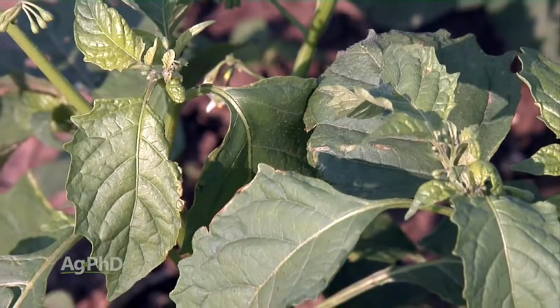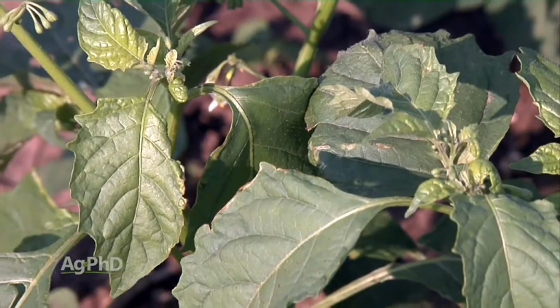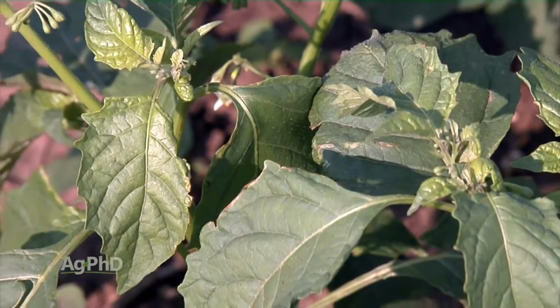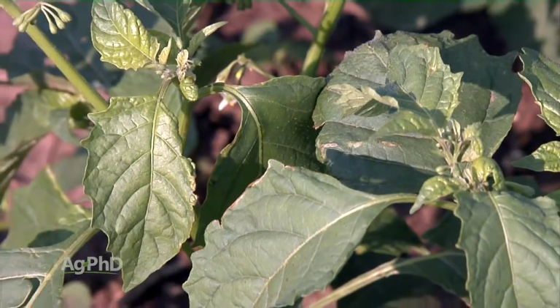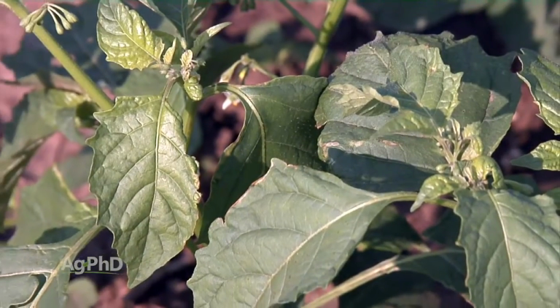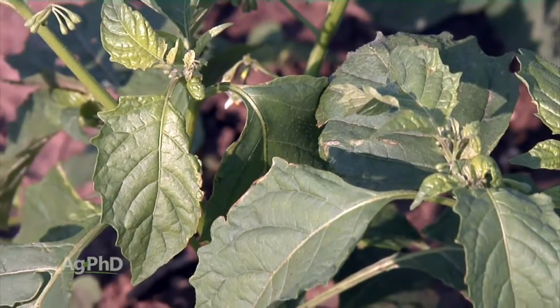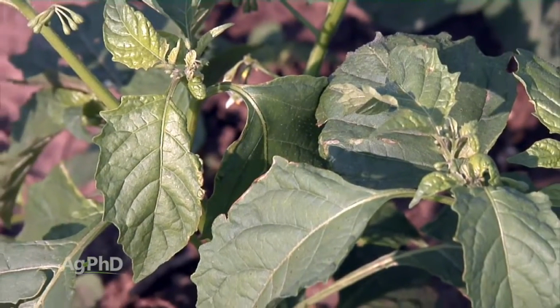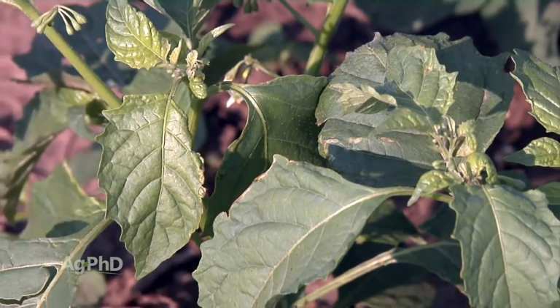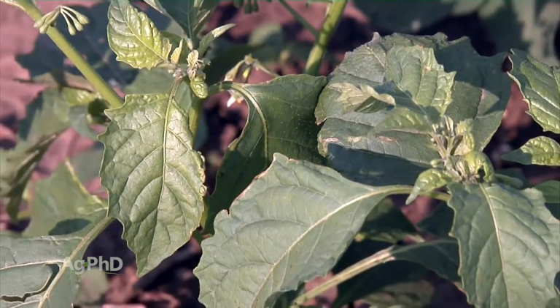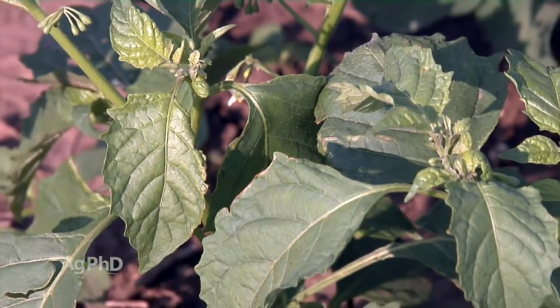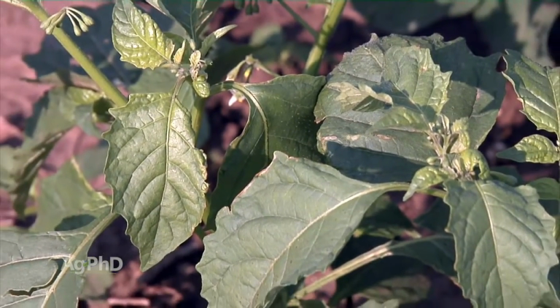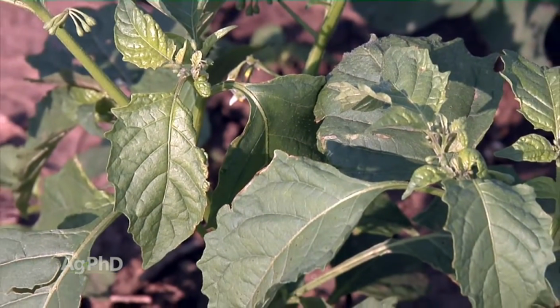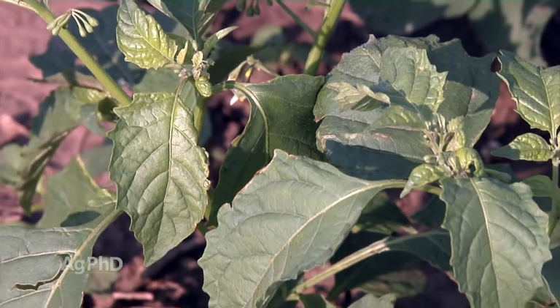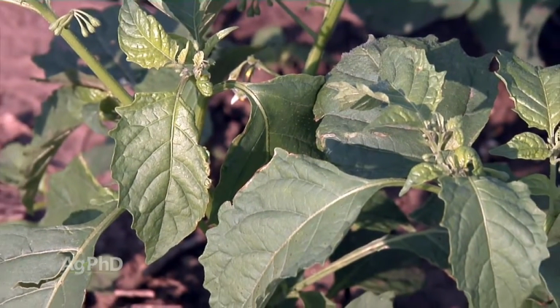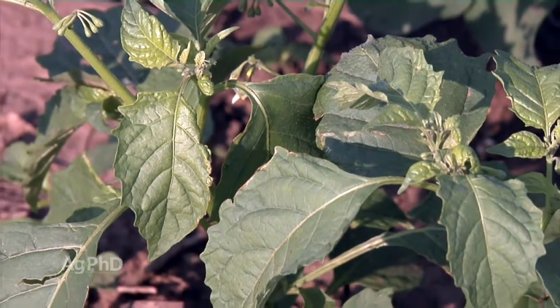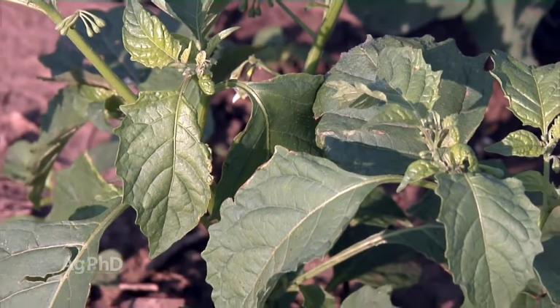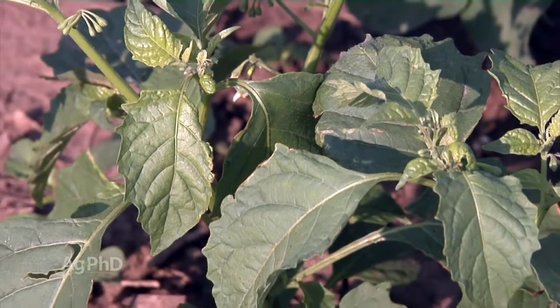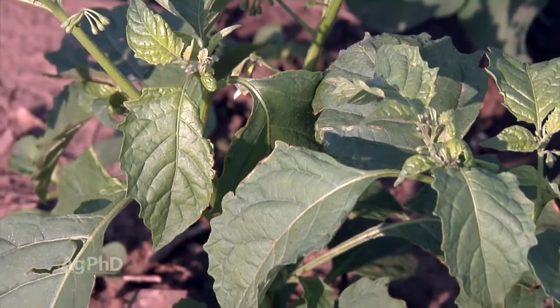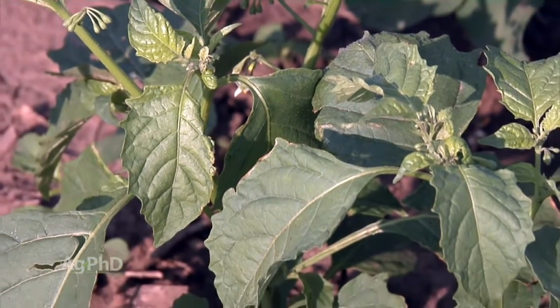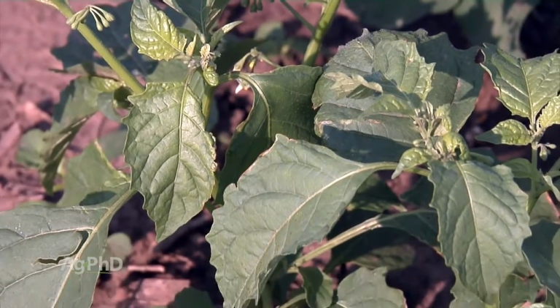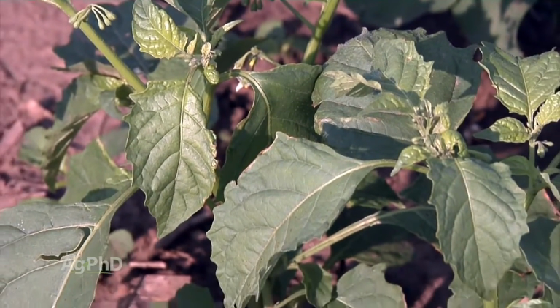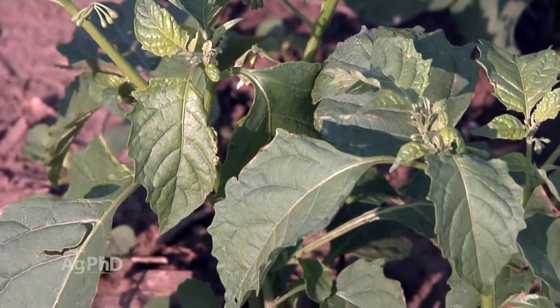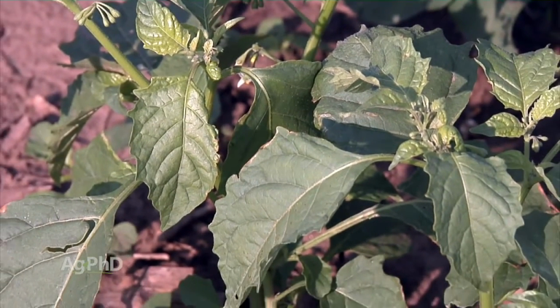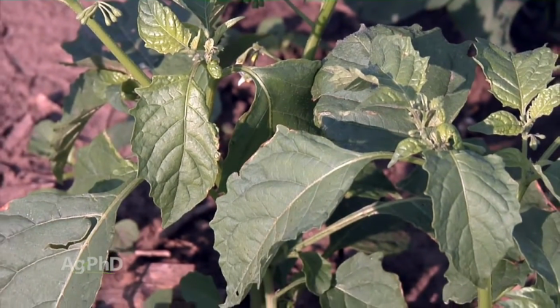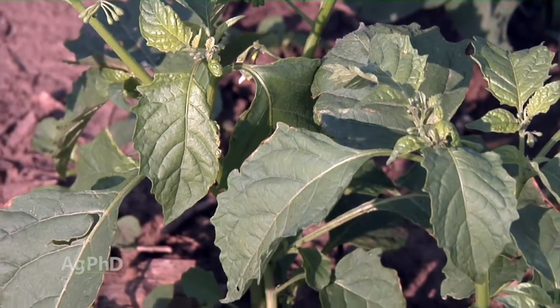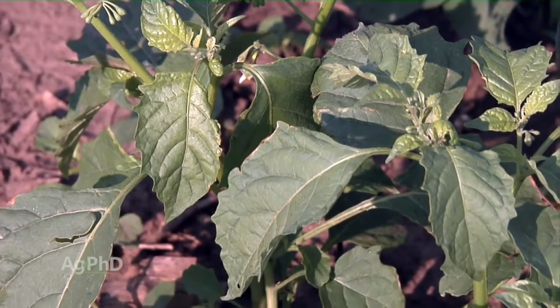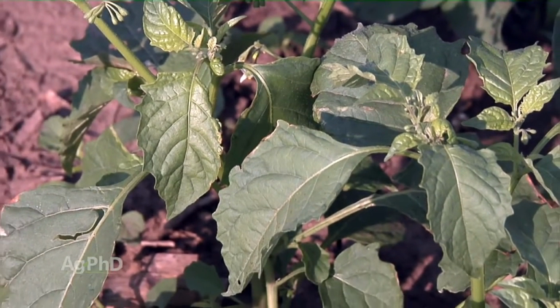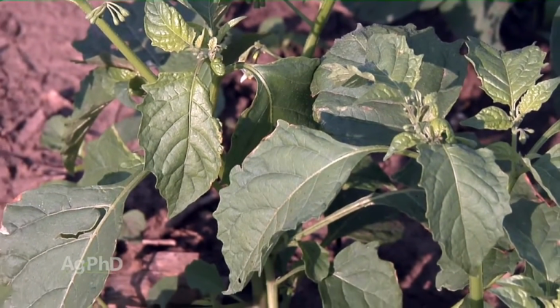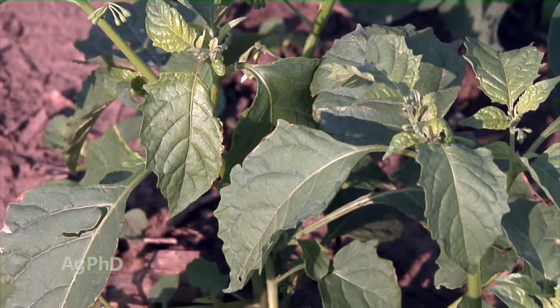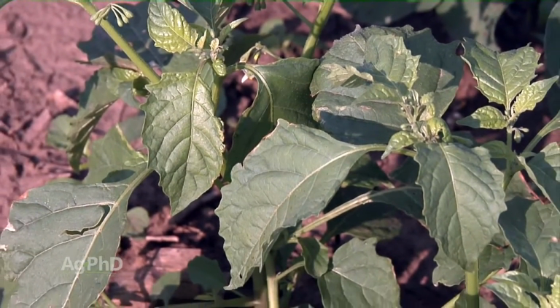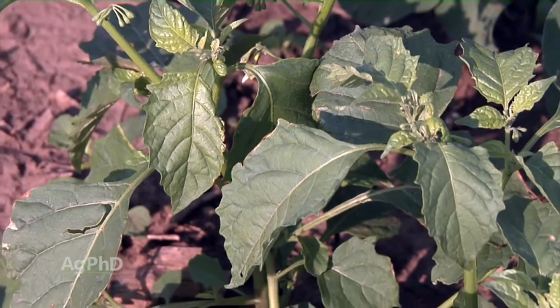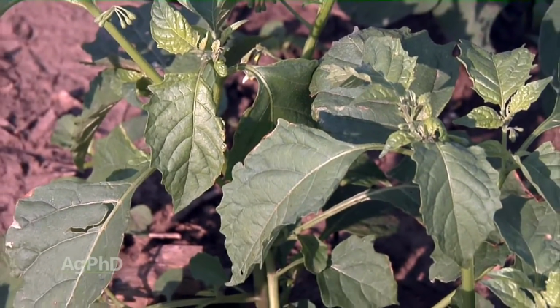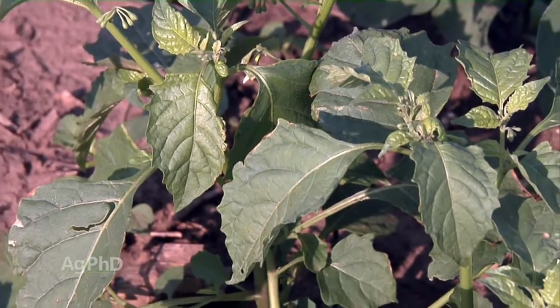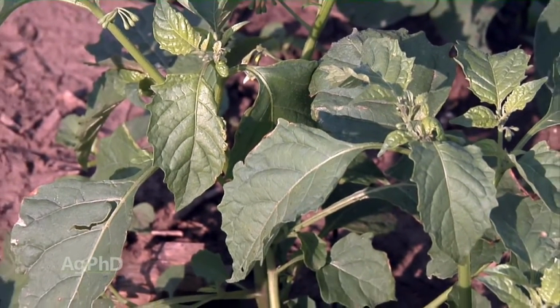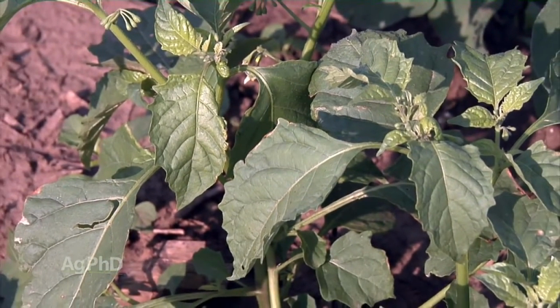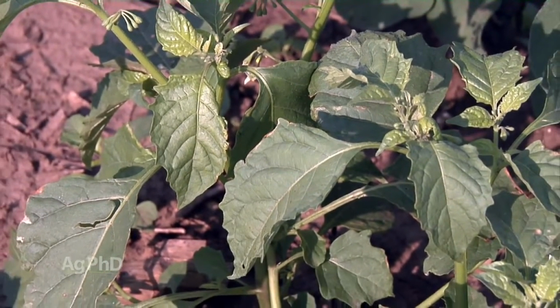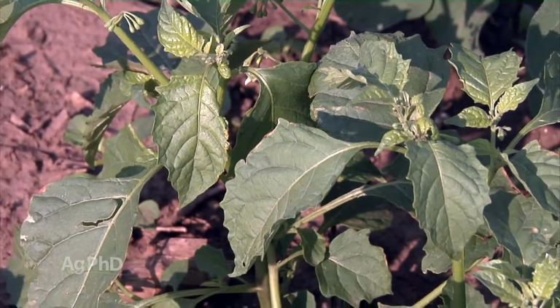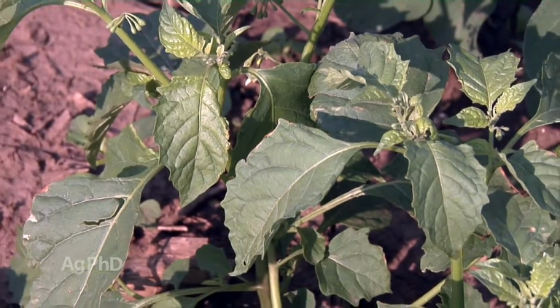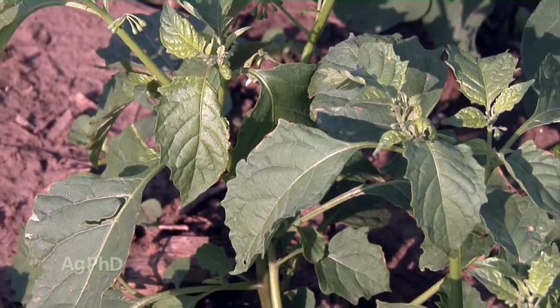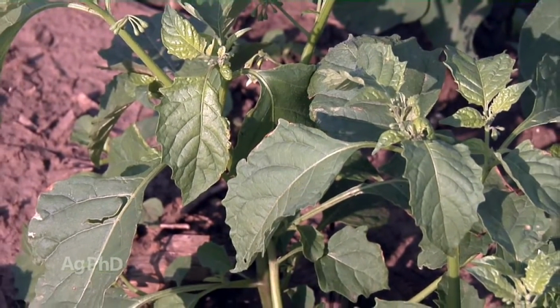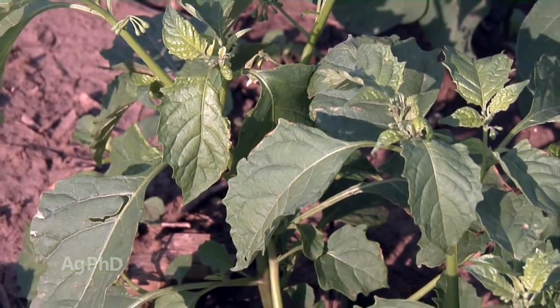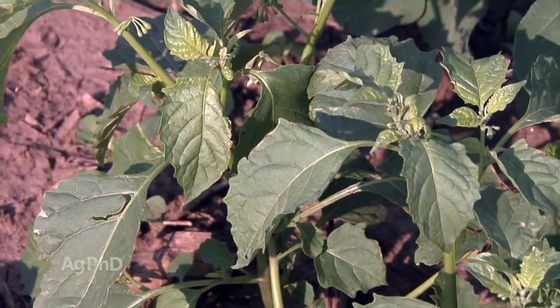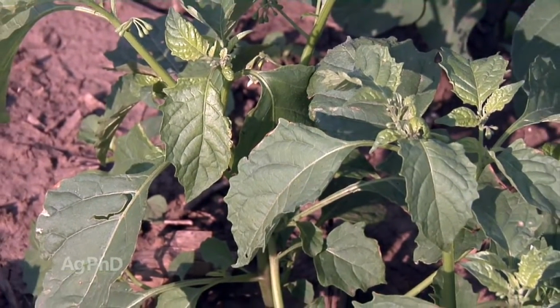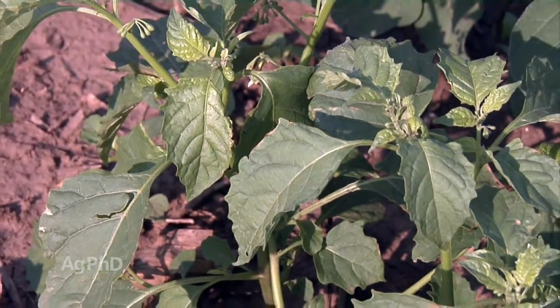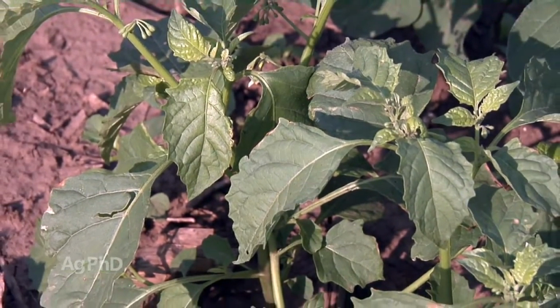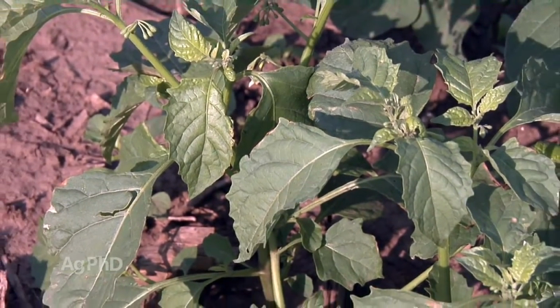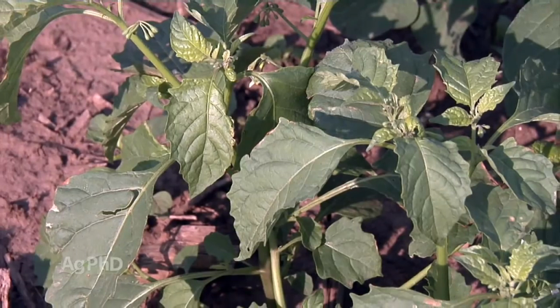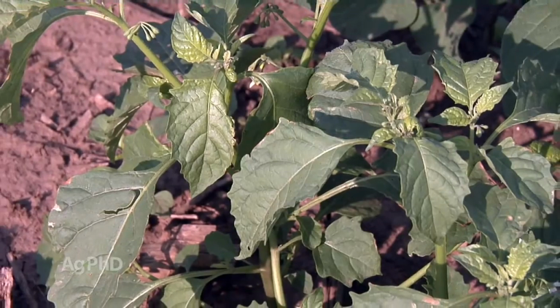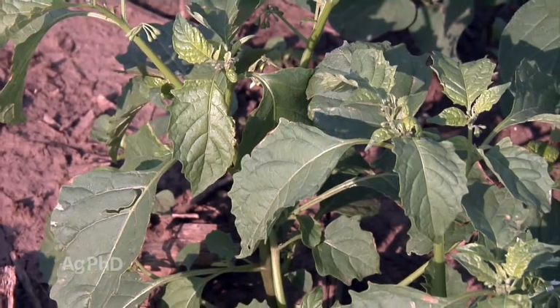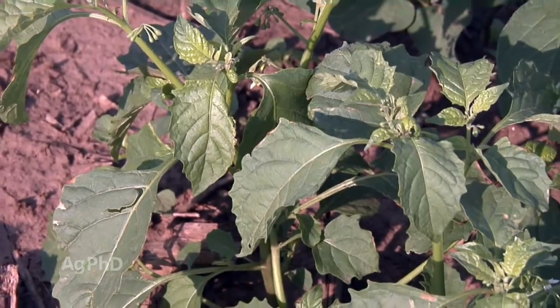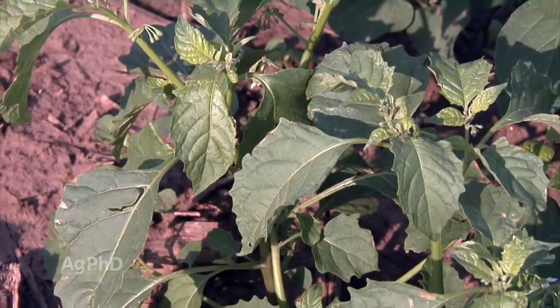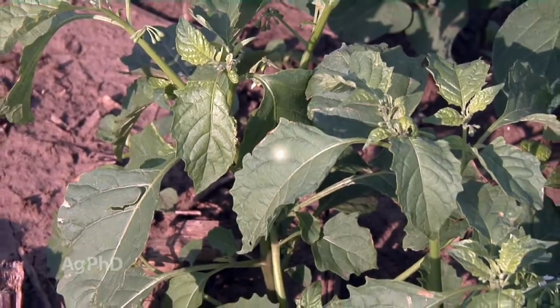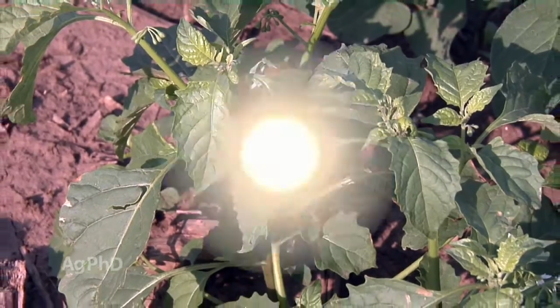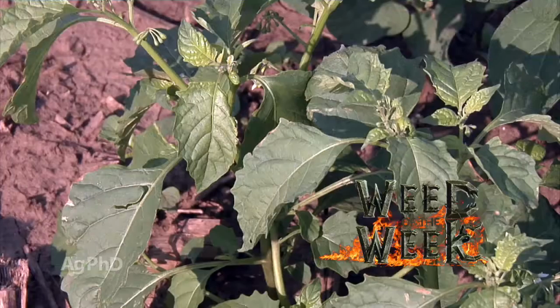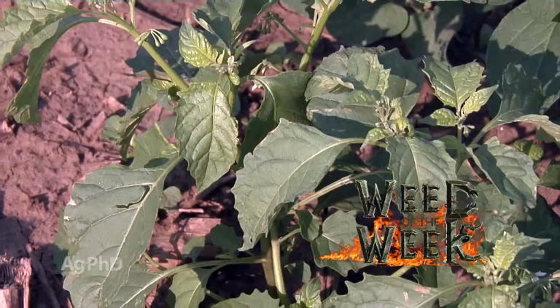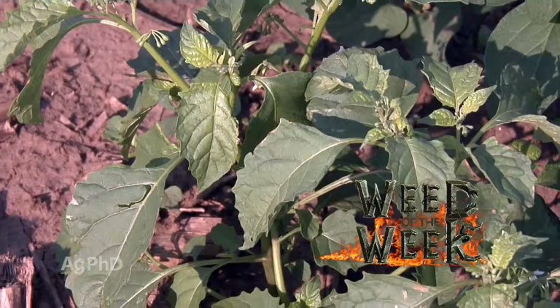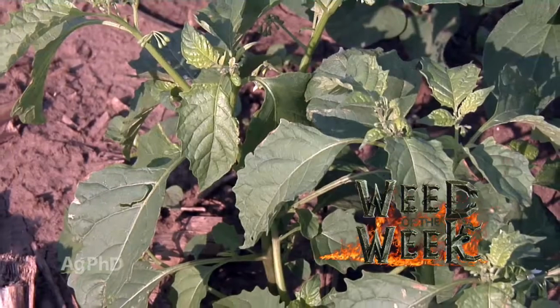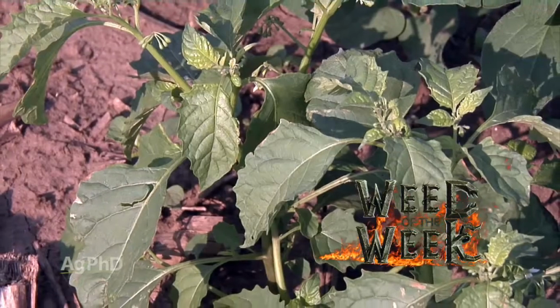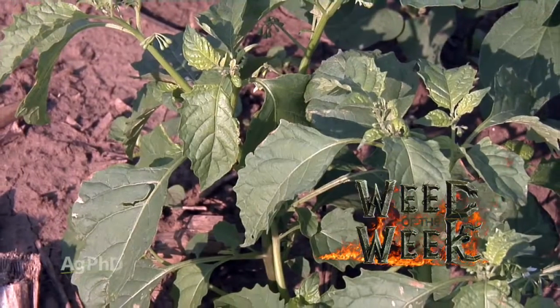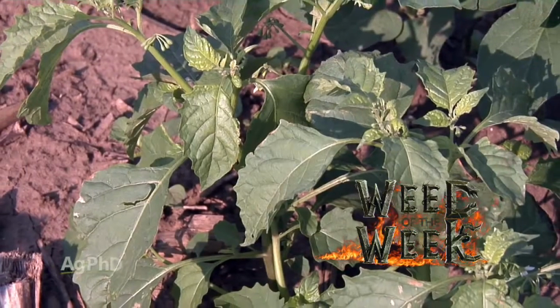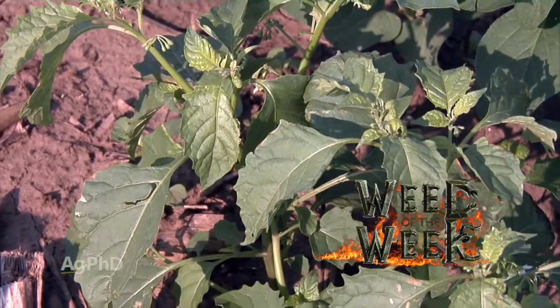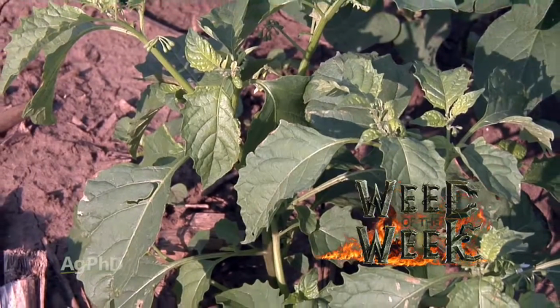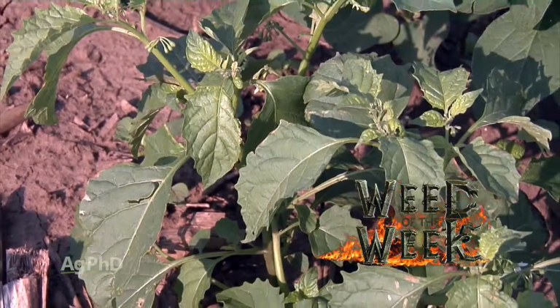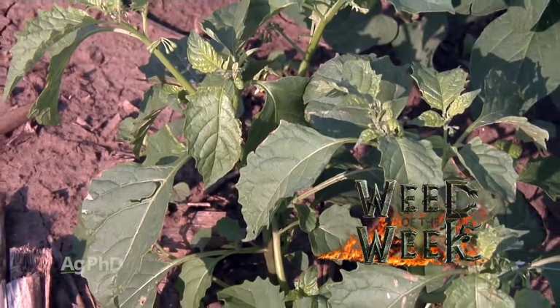One of the things that could be the last piece of the puzzle for you as well is controlling our Weed of the Week. We'll tell you how to stop this tough weed coming up later in the show.